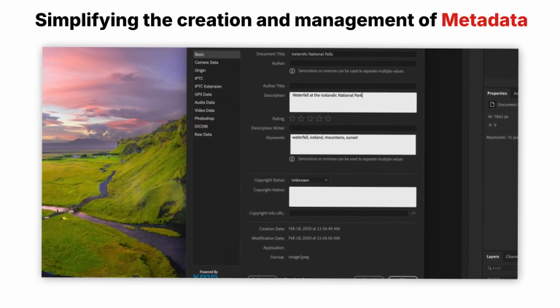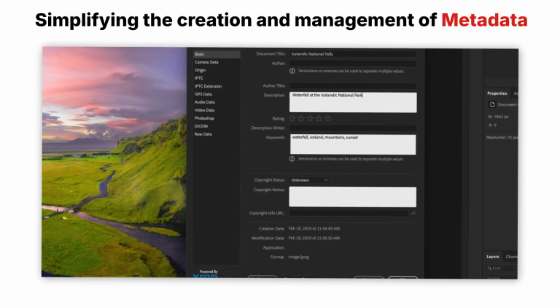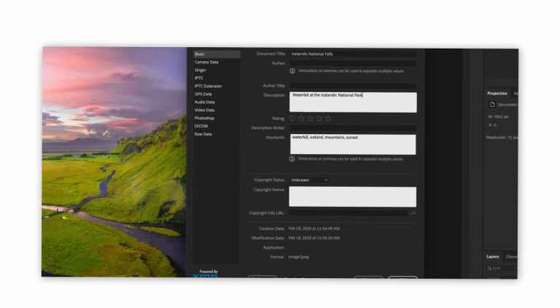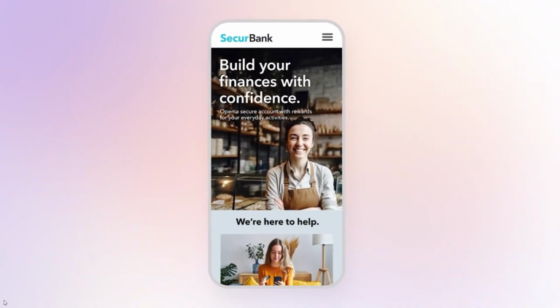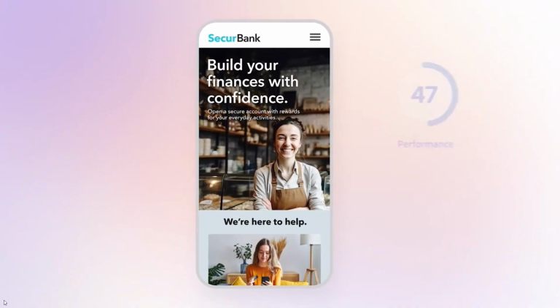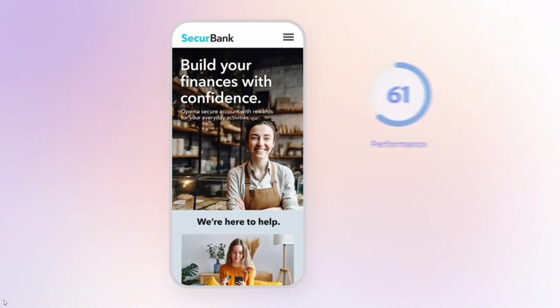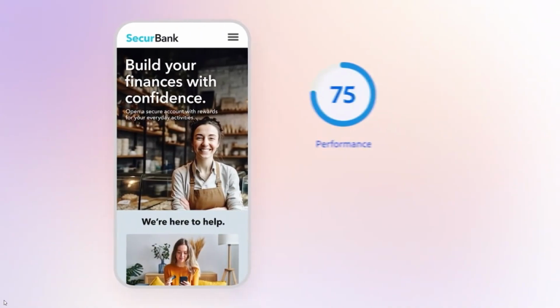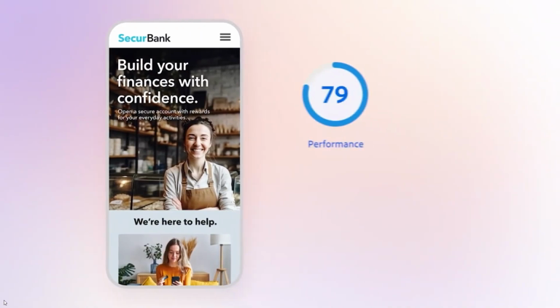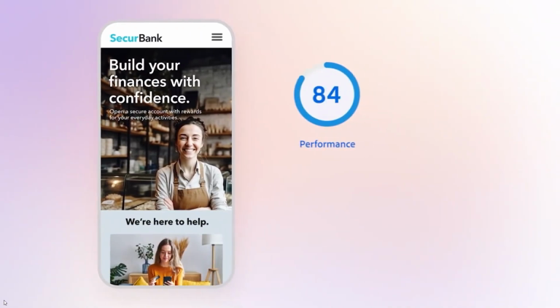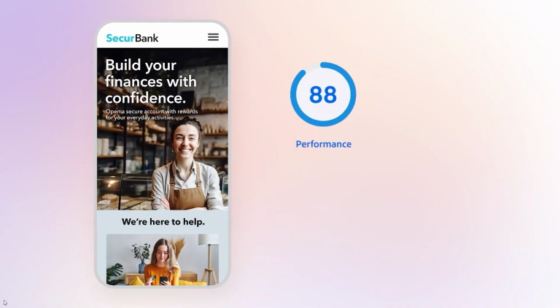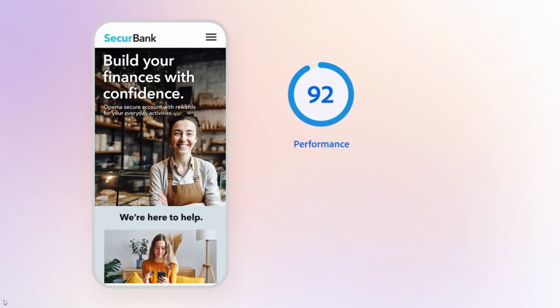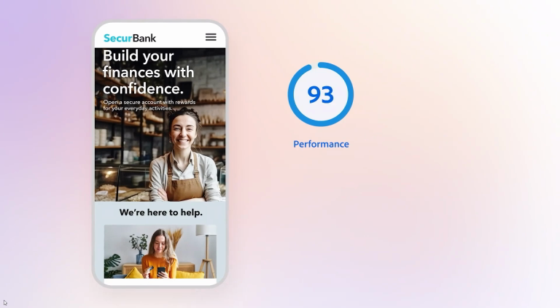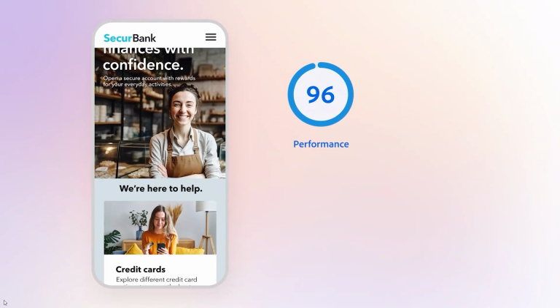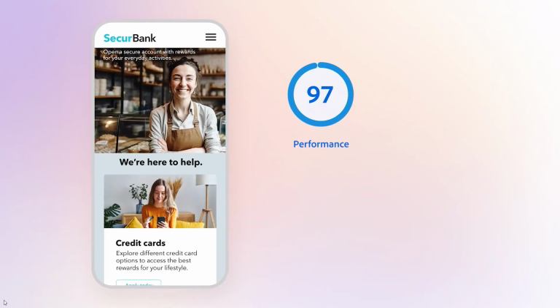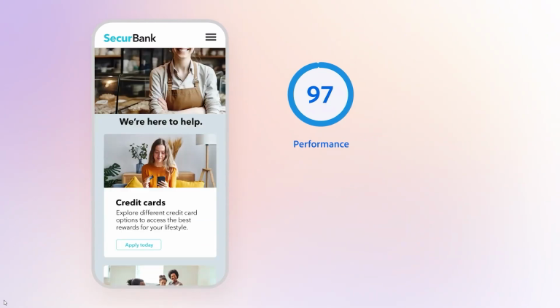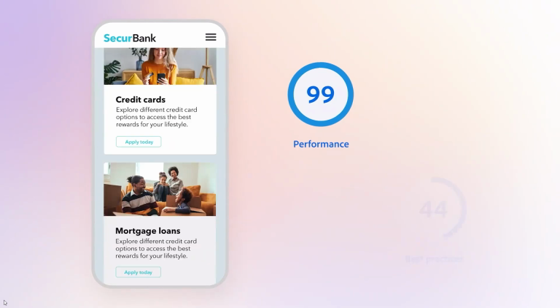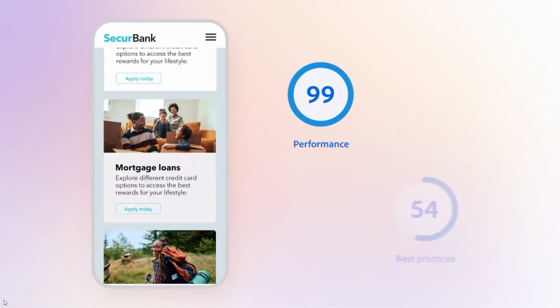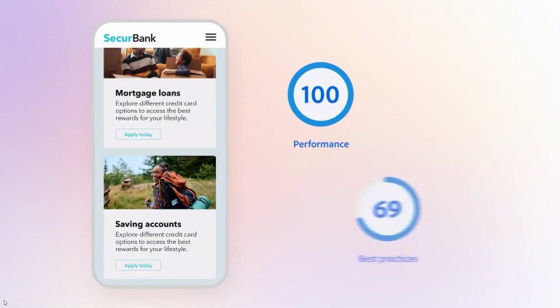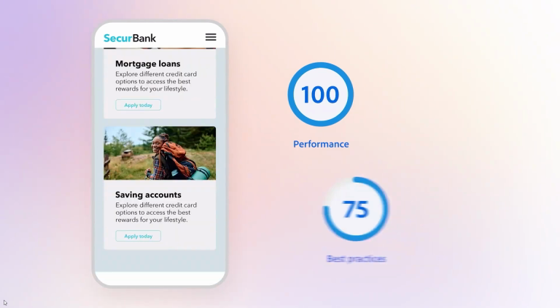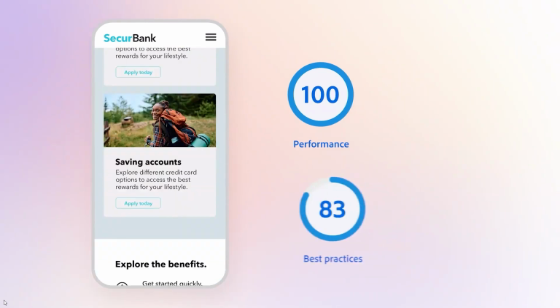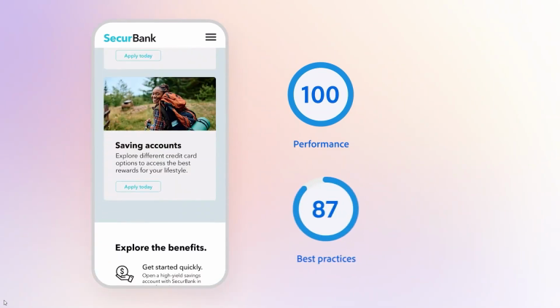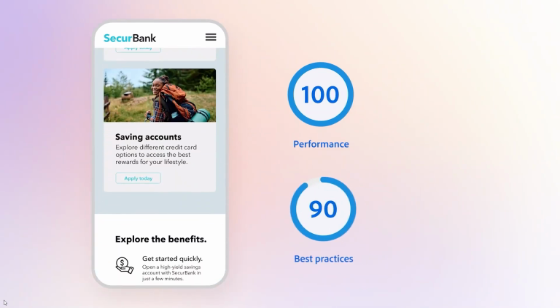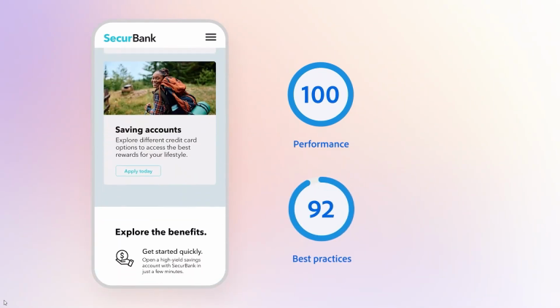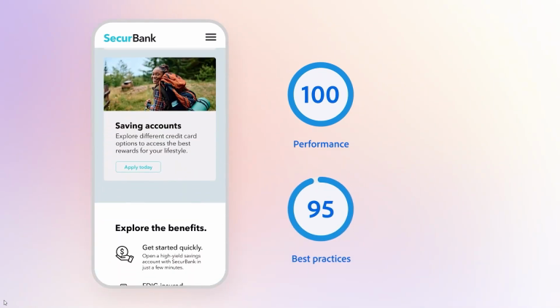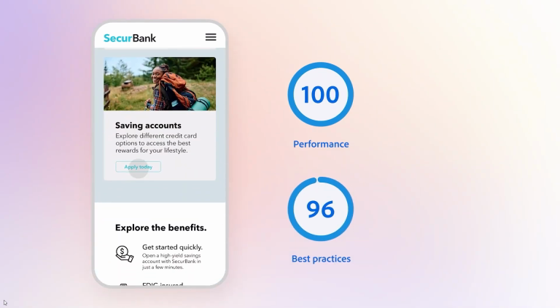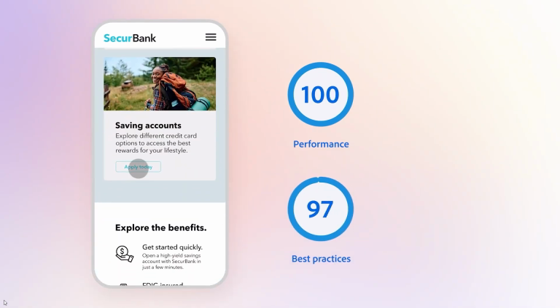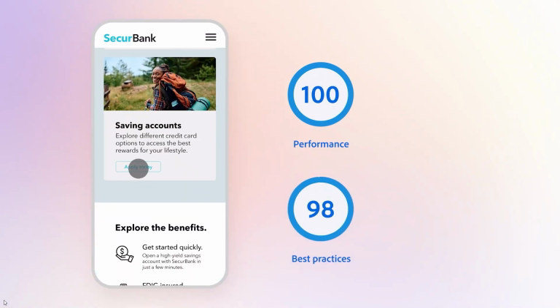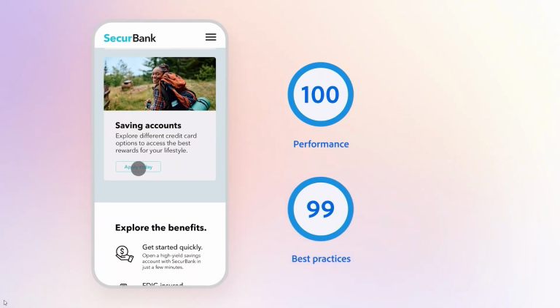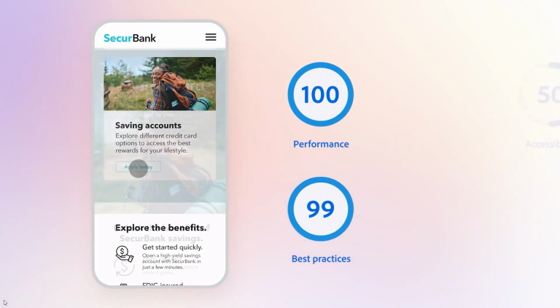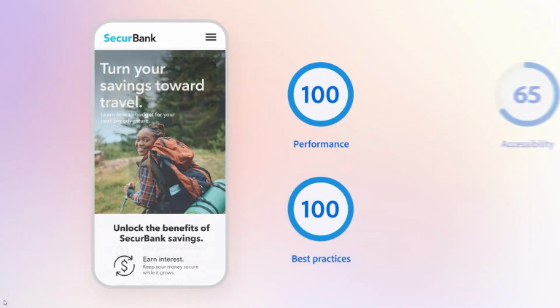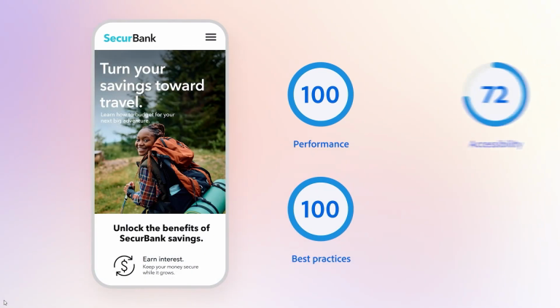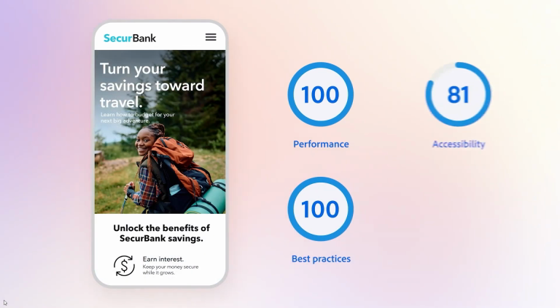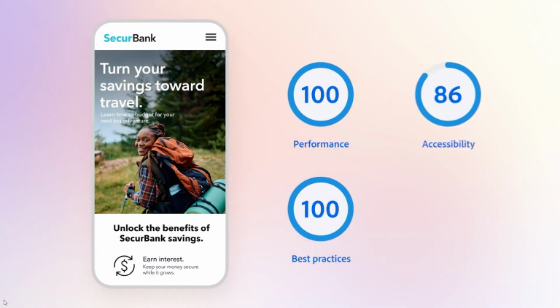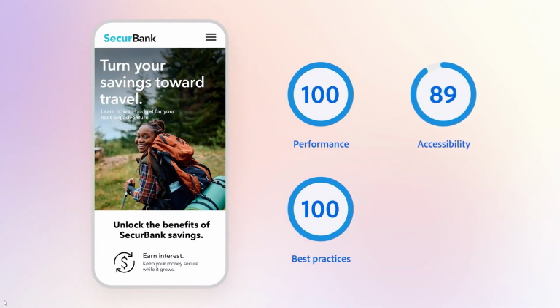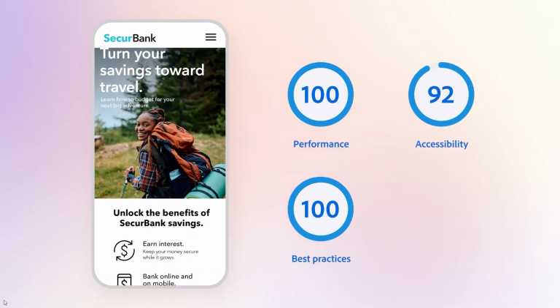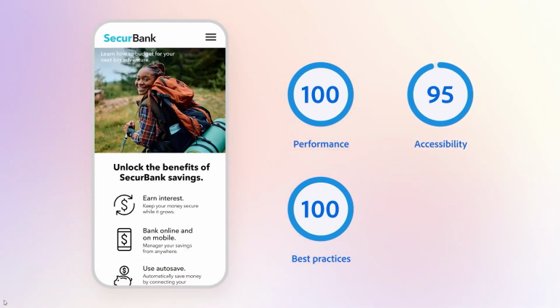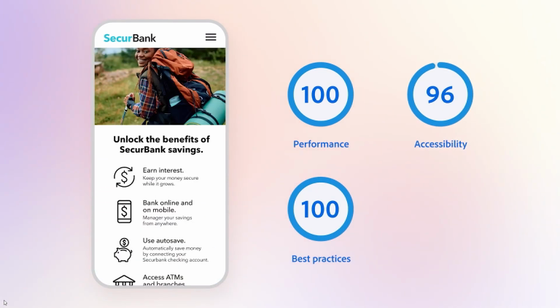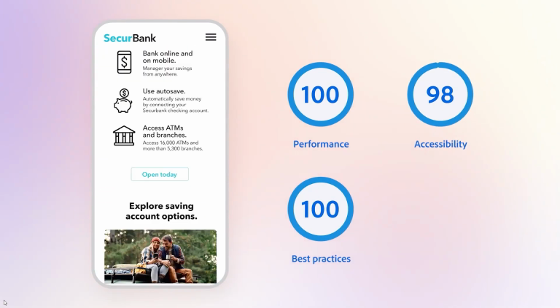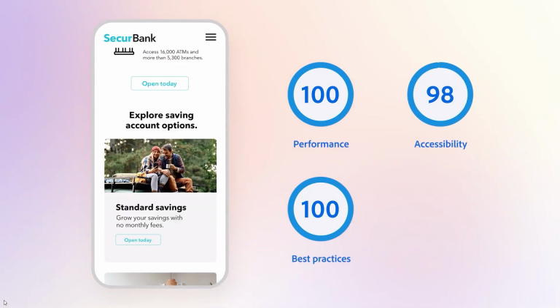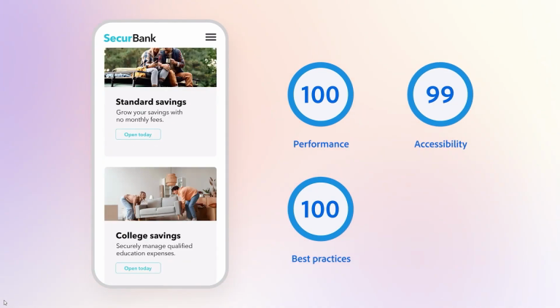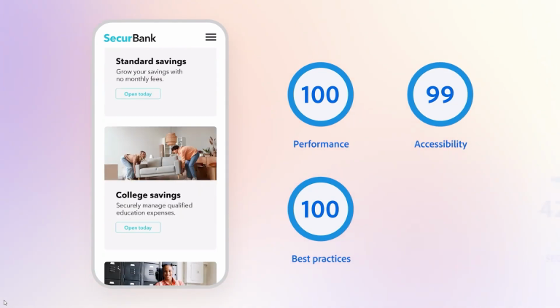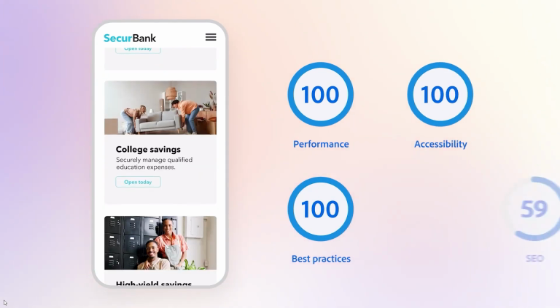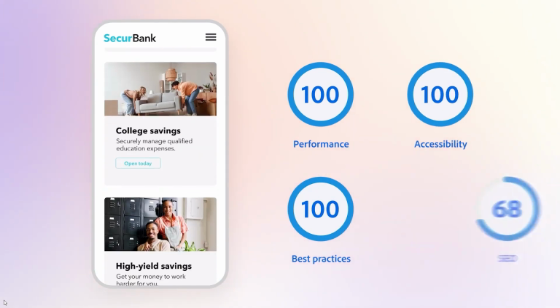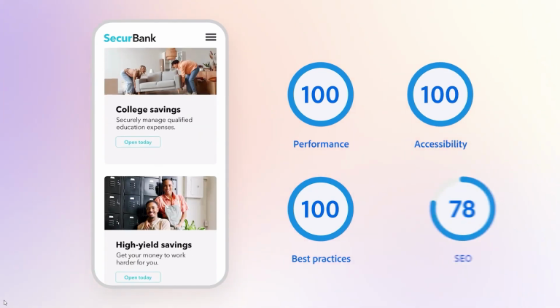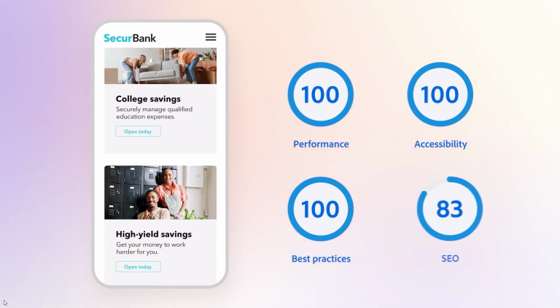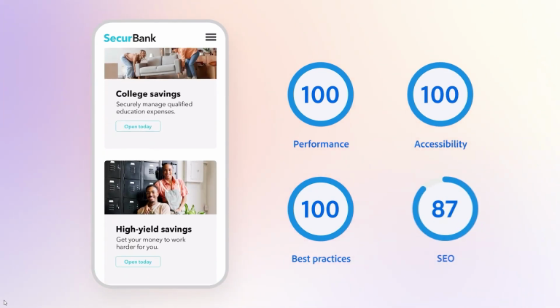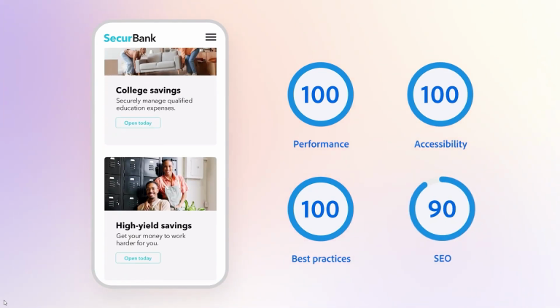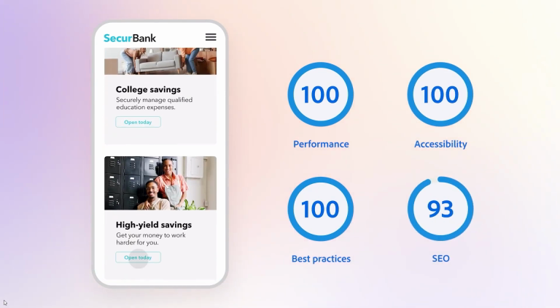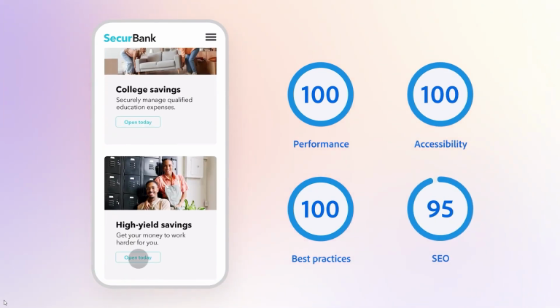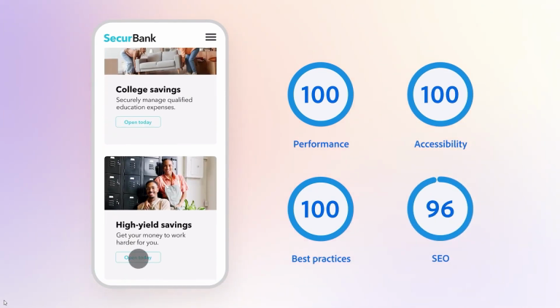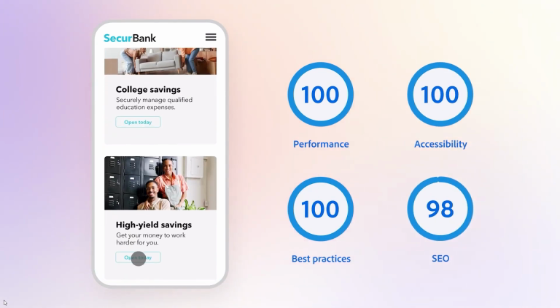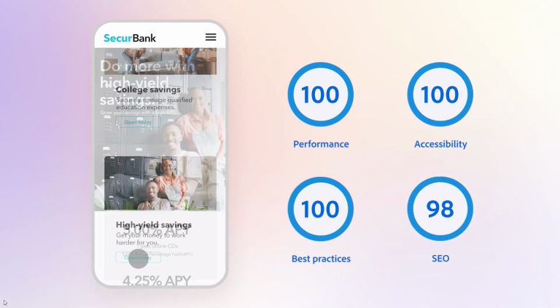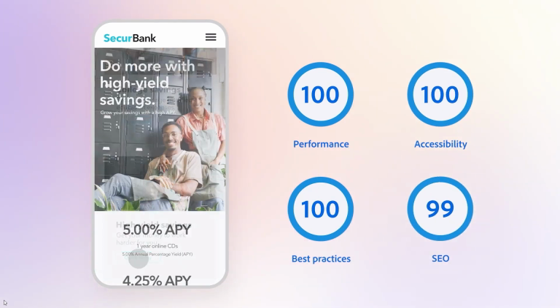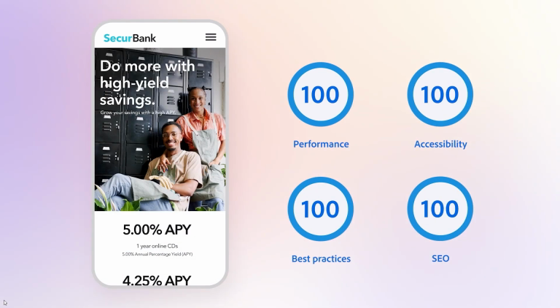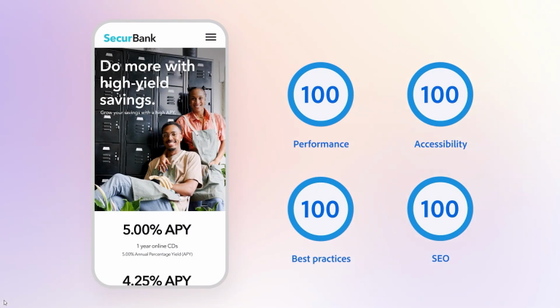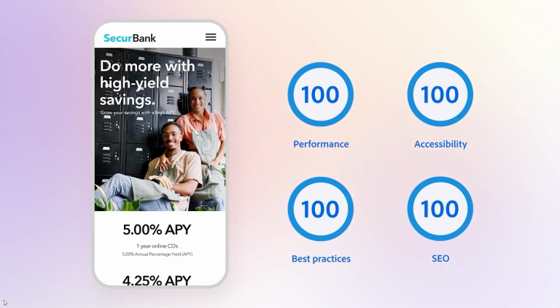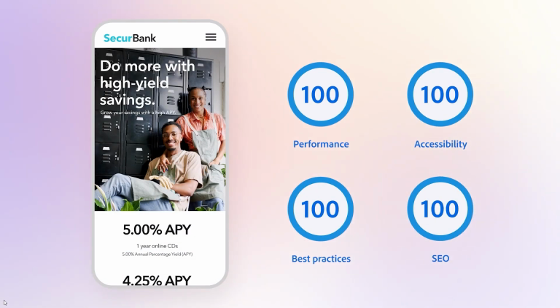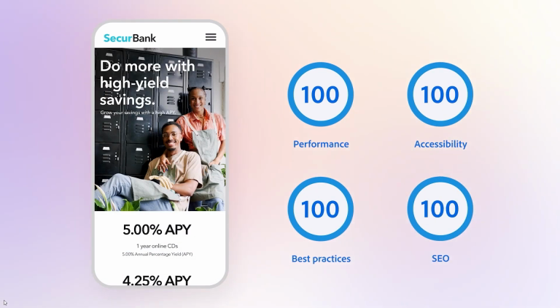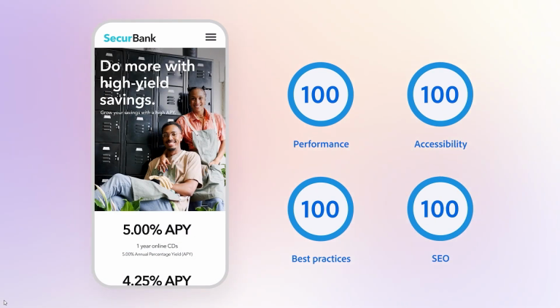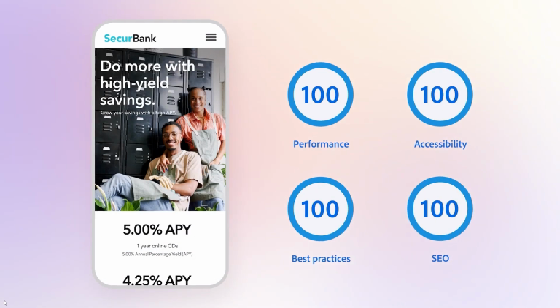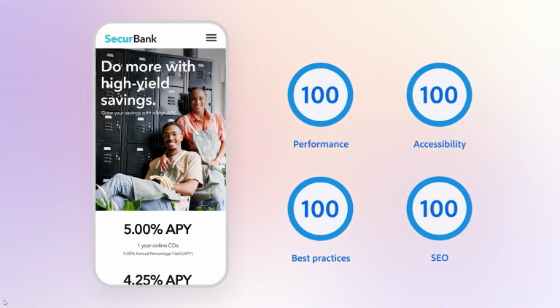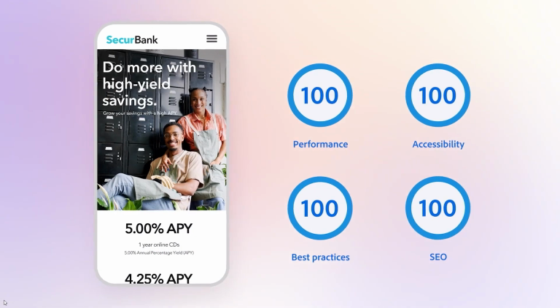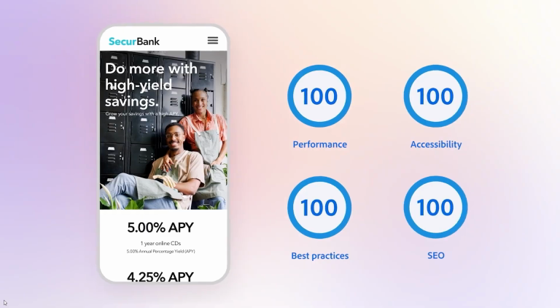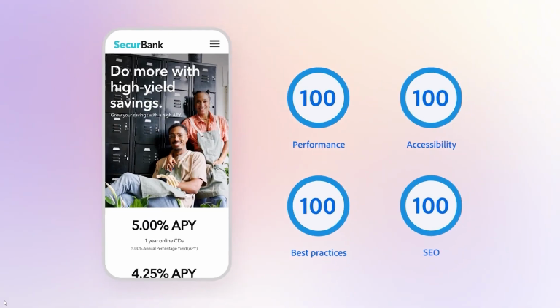Plus, AEM's intelligent features provide real-time insights into customer engagement that optimize performance and ROI.